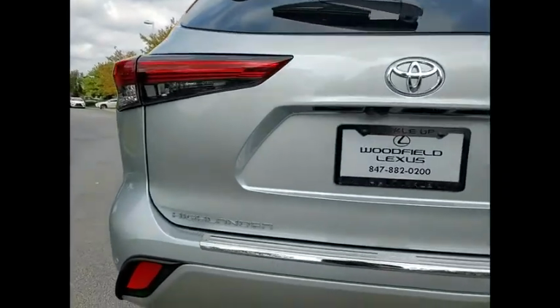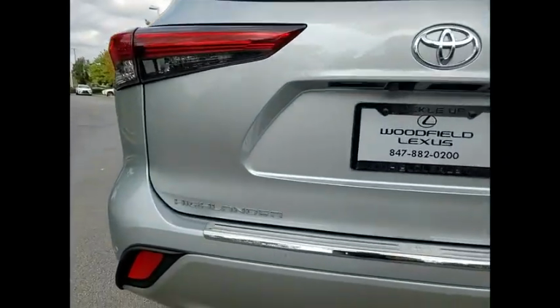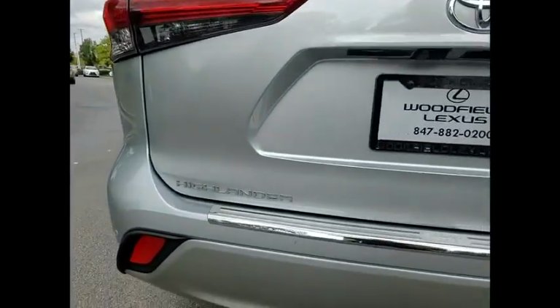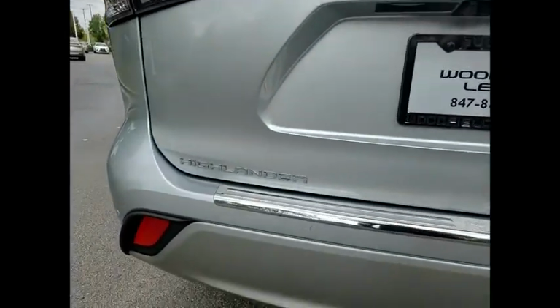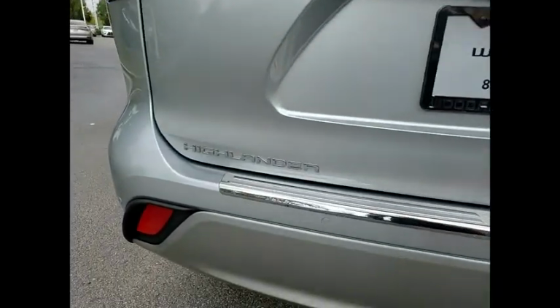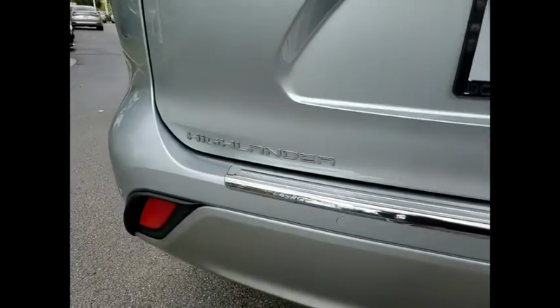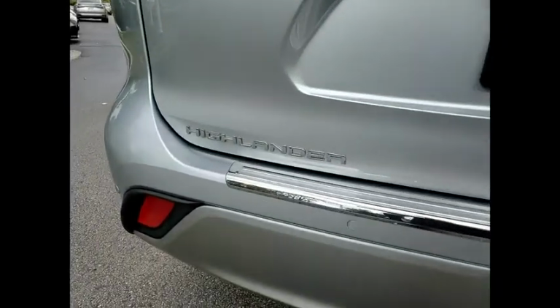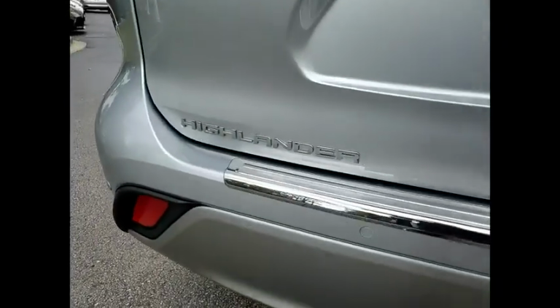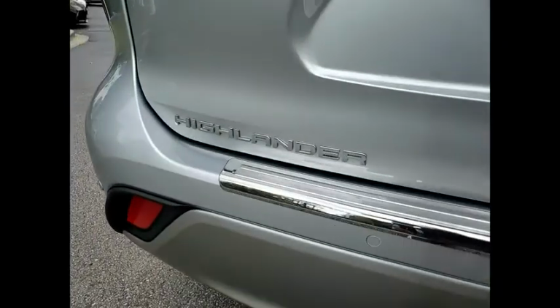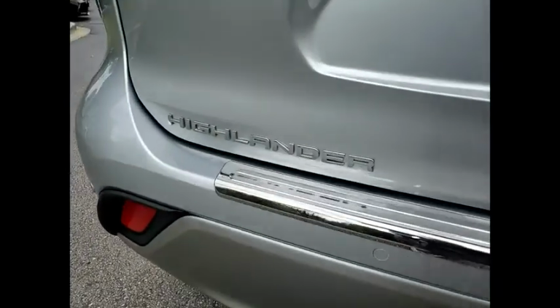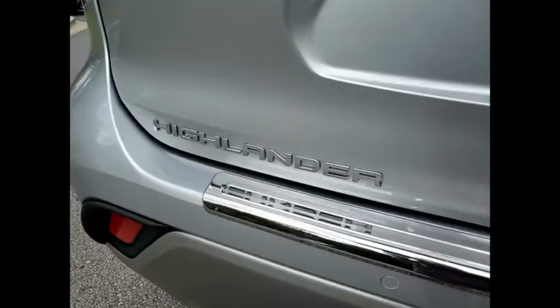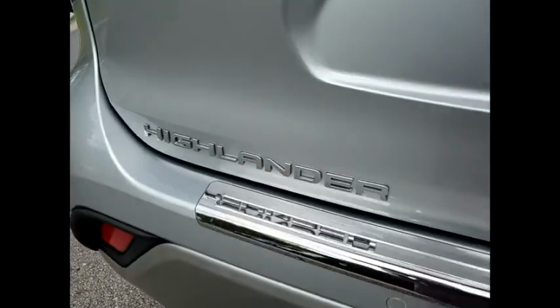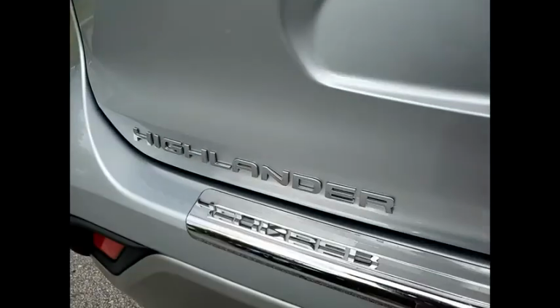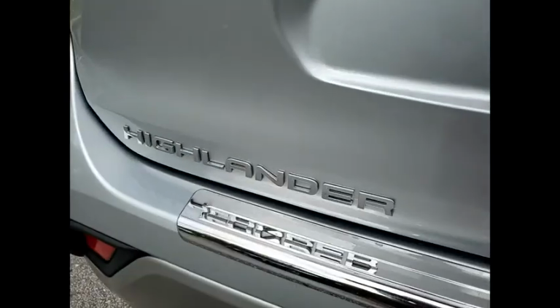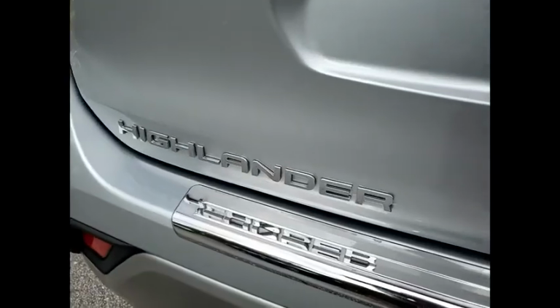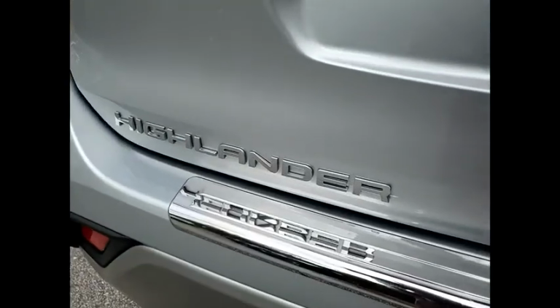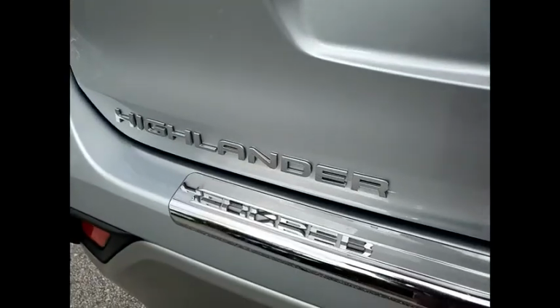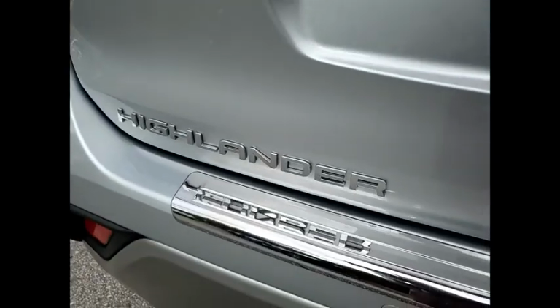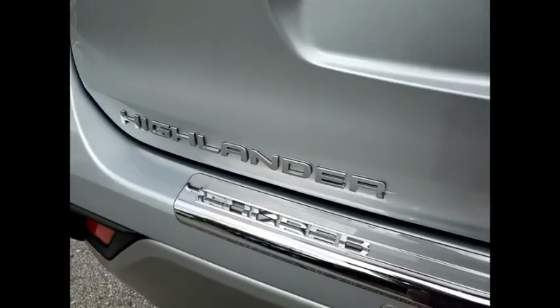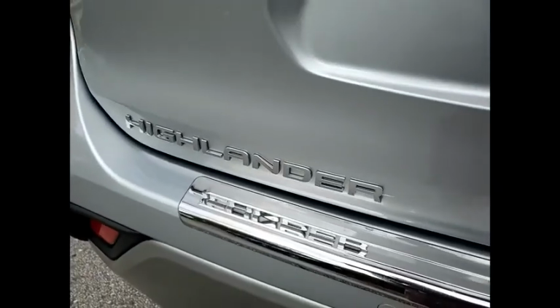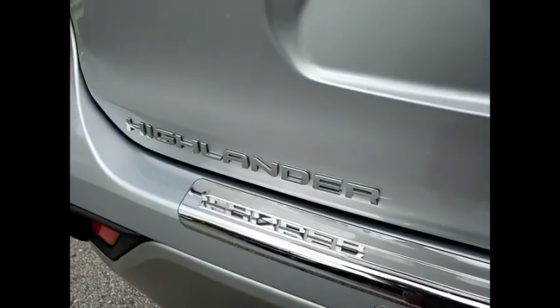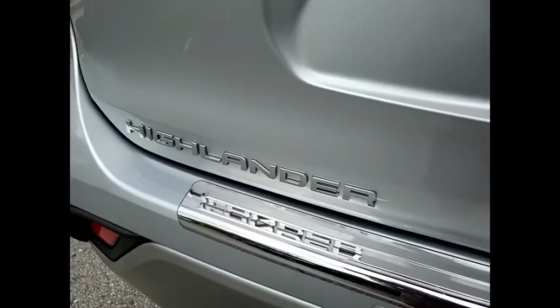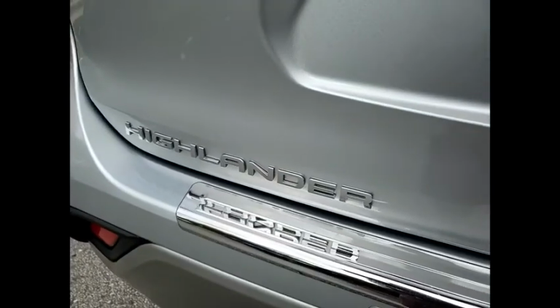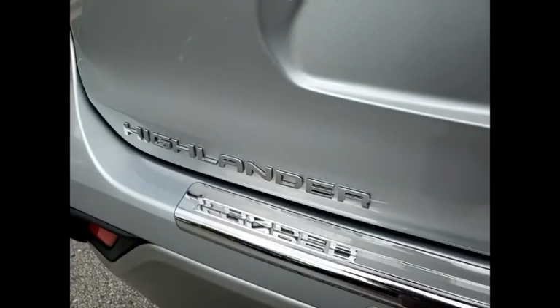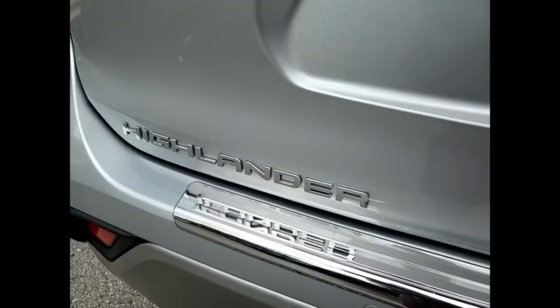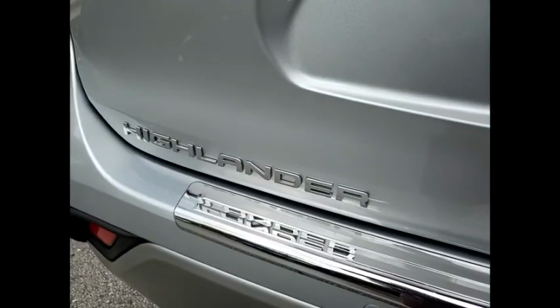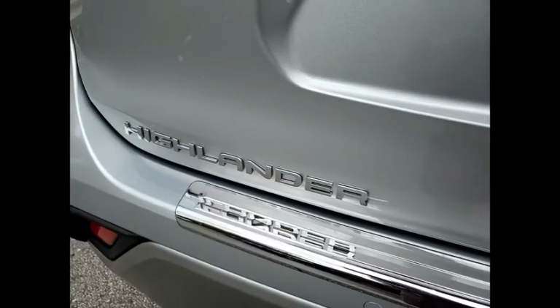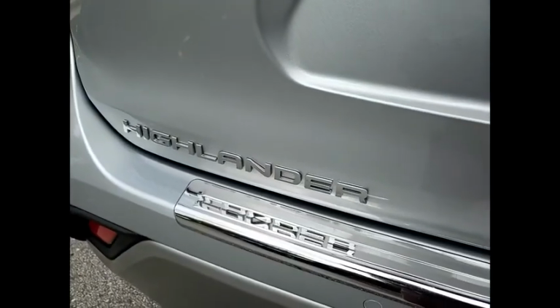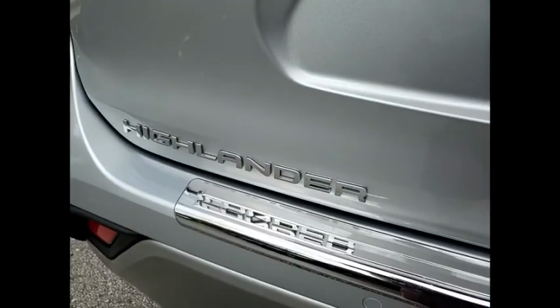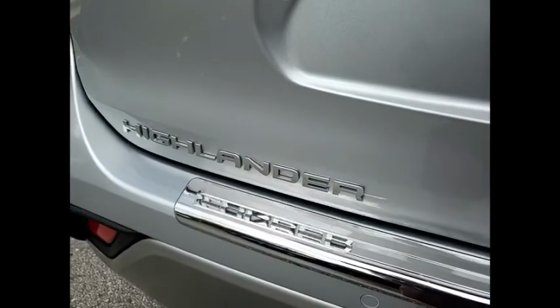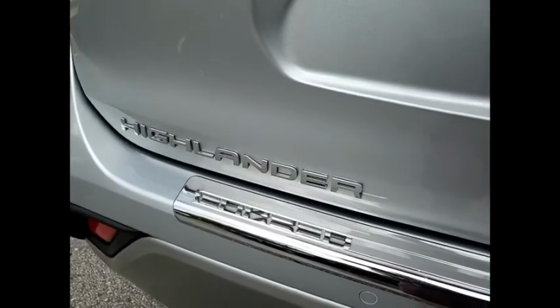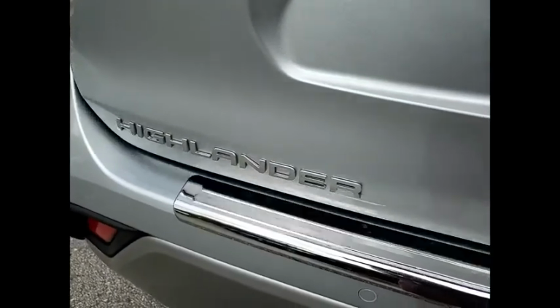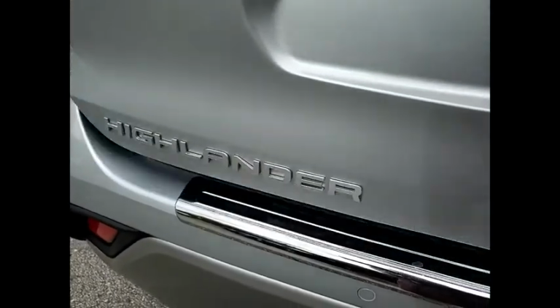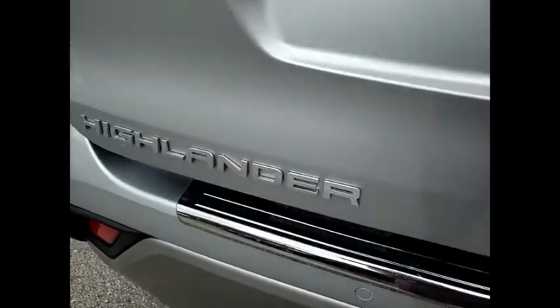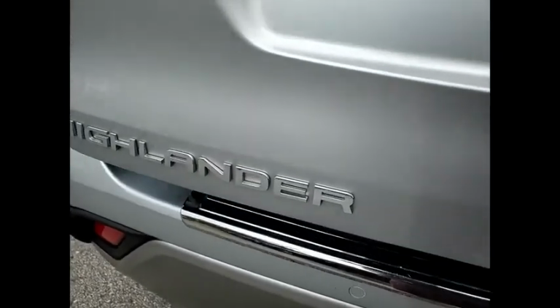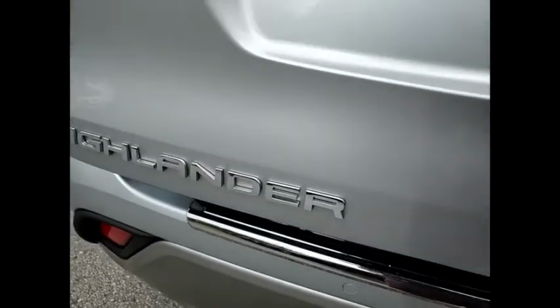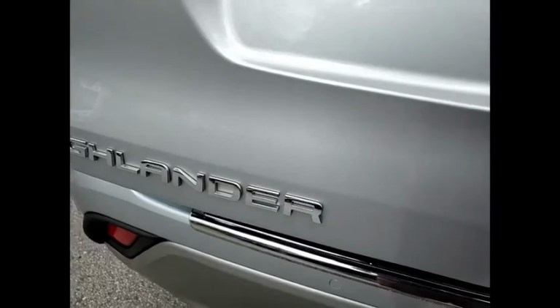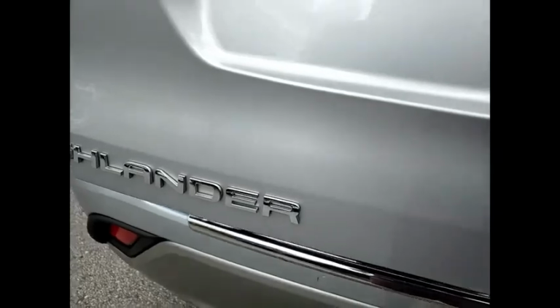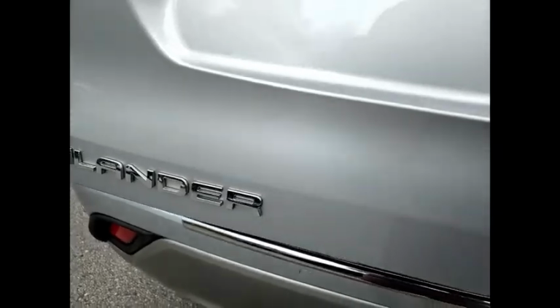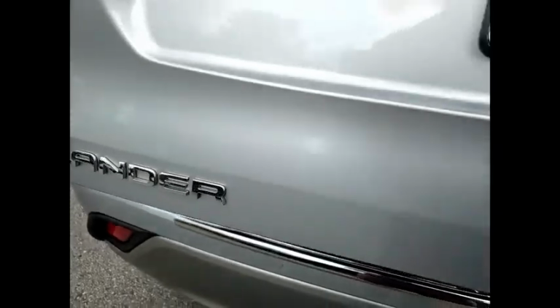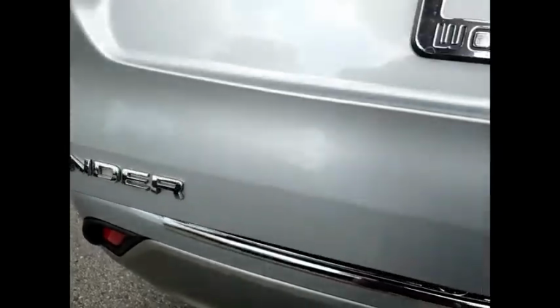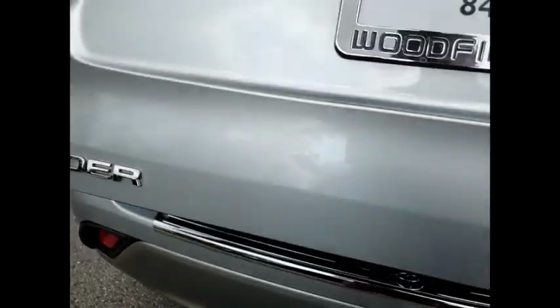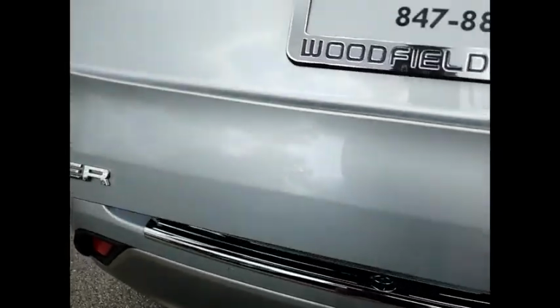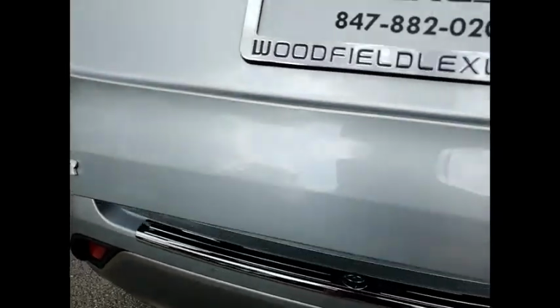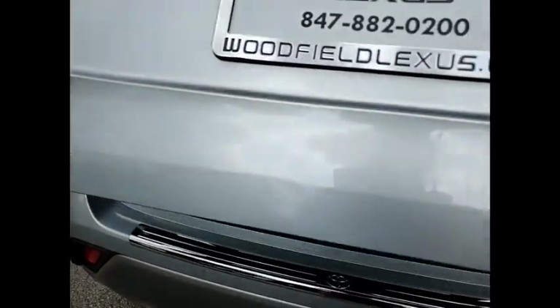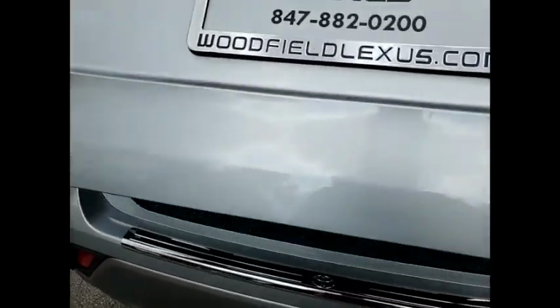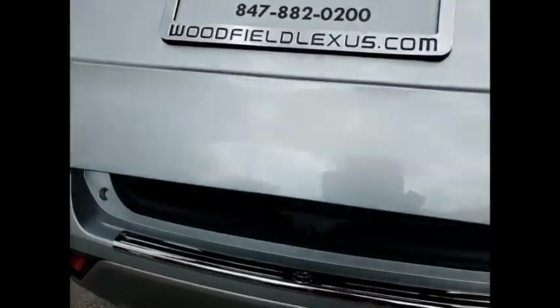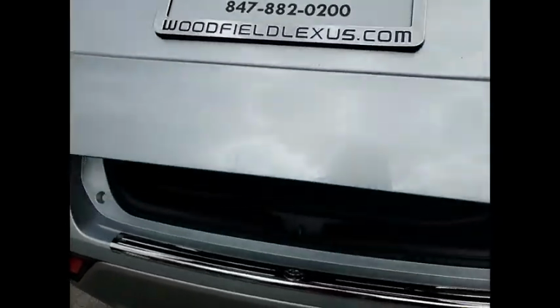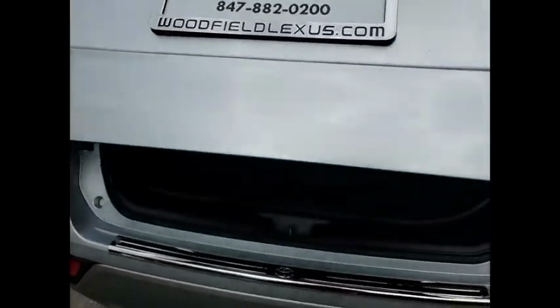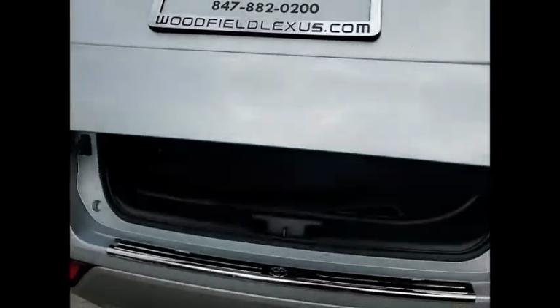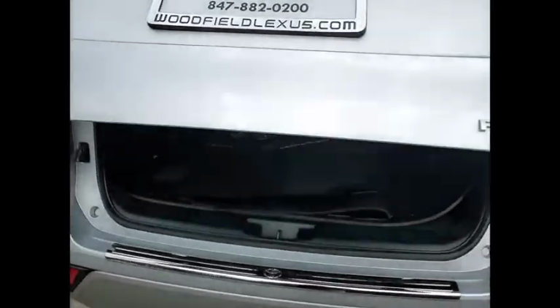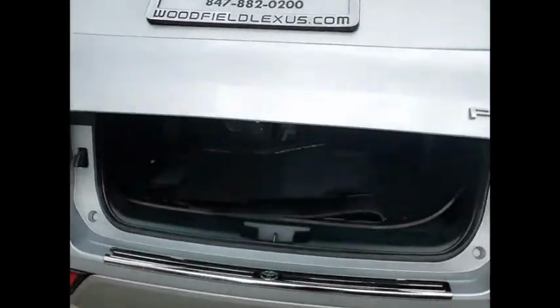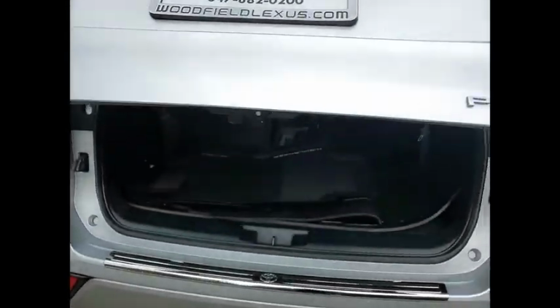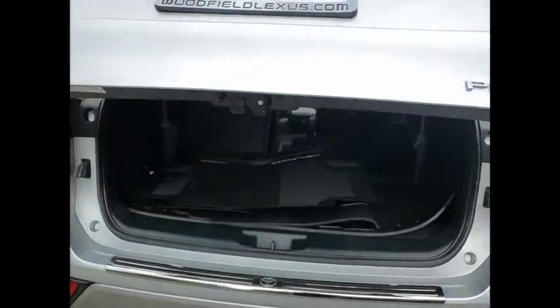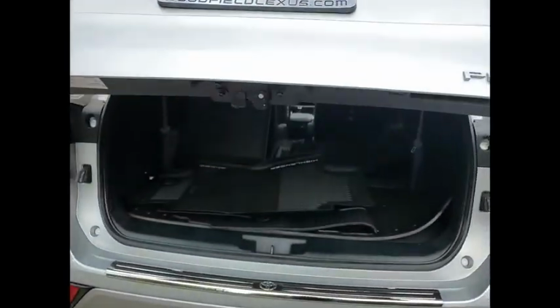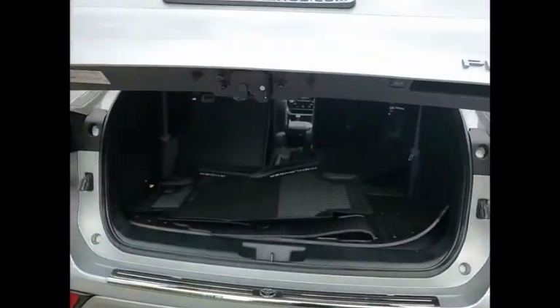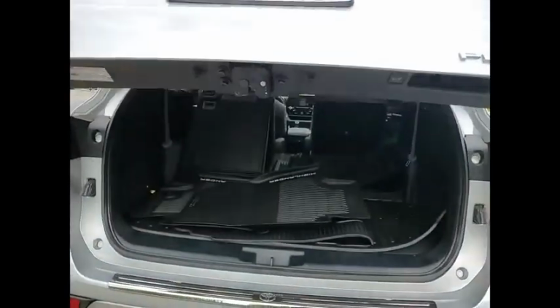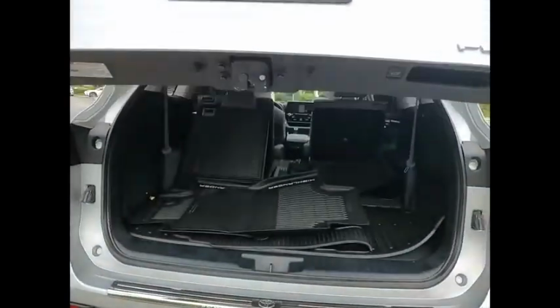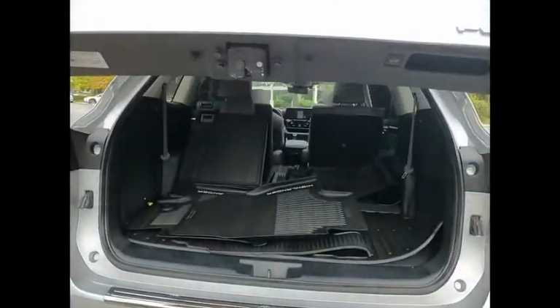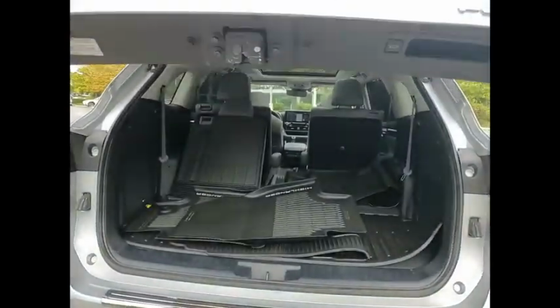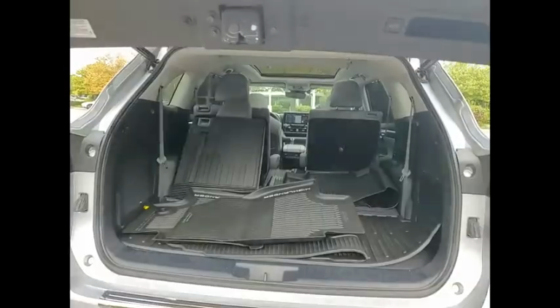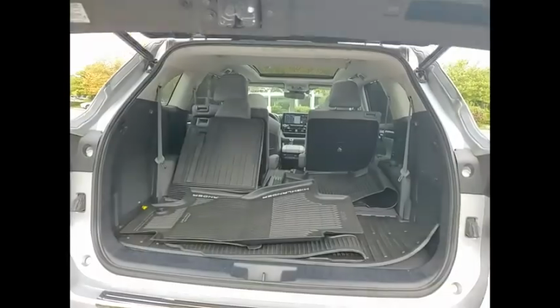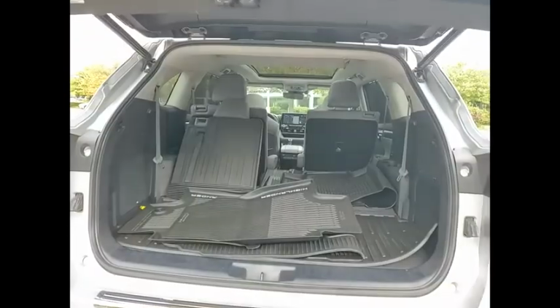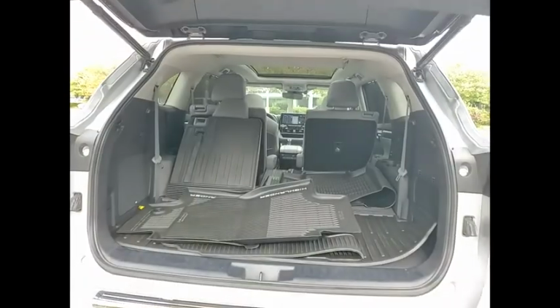This vehicle has less than 20,000 miles. Here are some of this vehicle's great options: power windows with safety reverse,